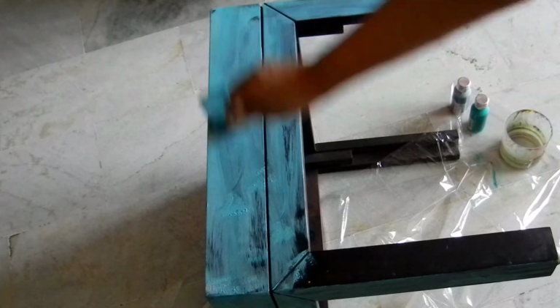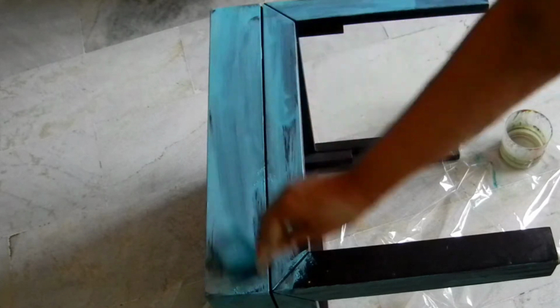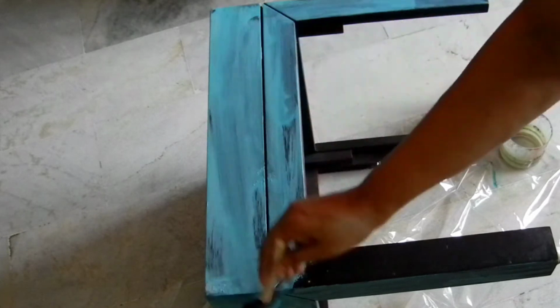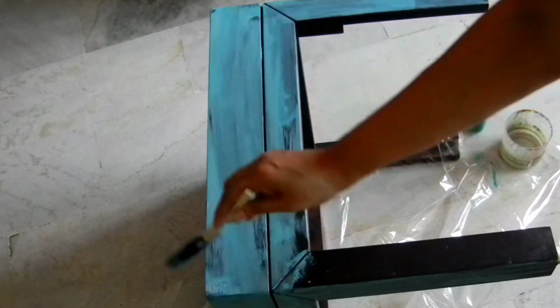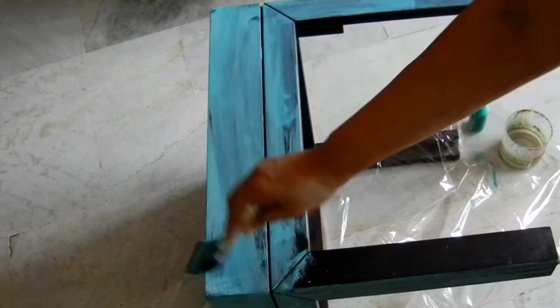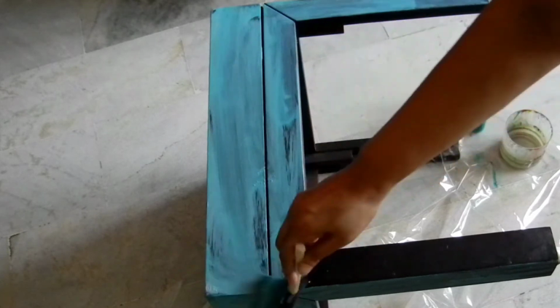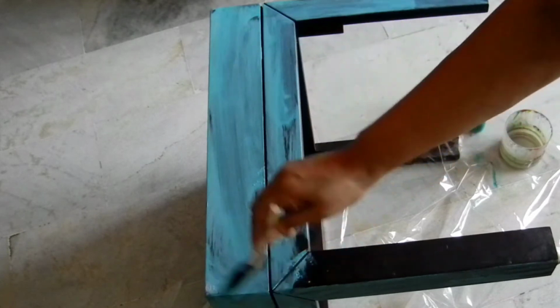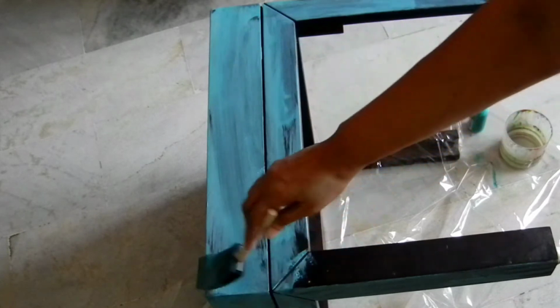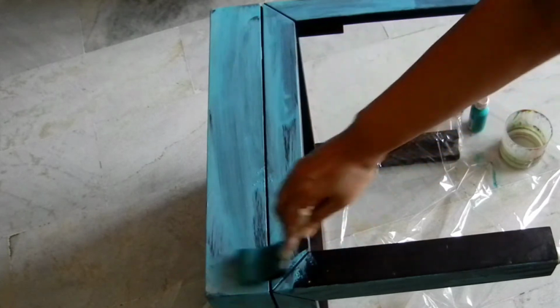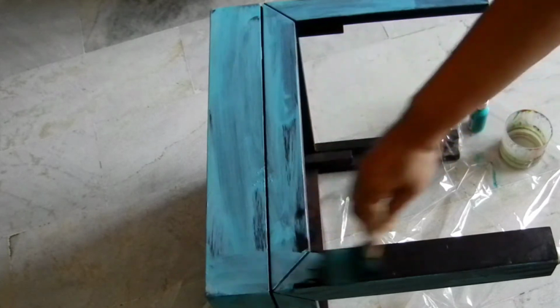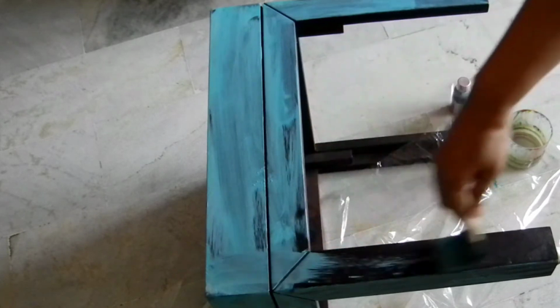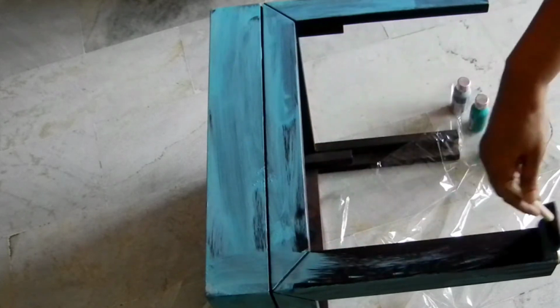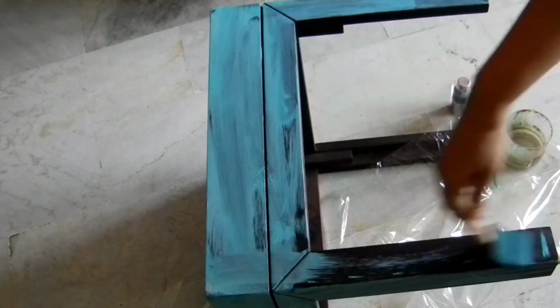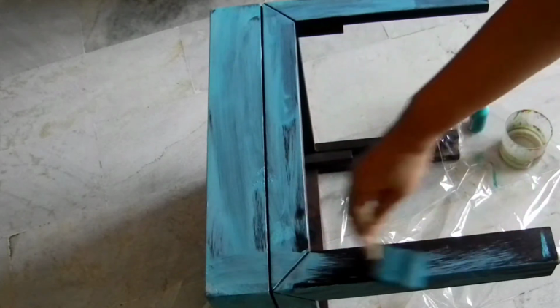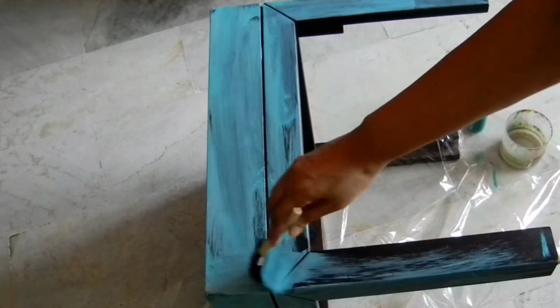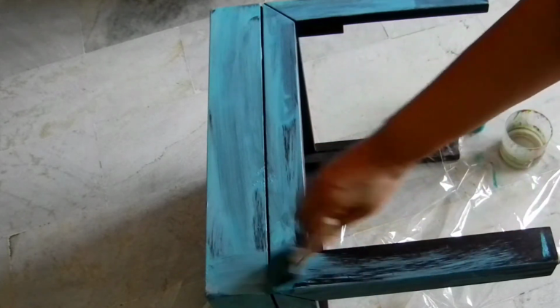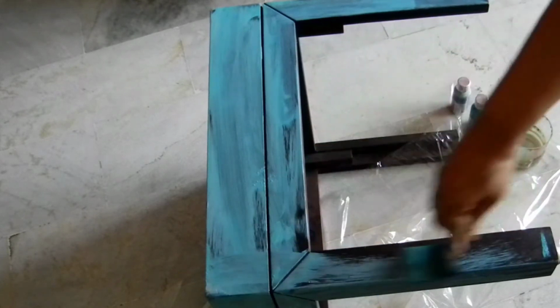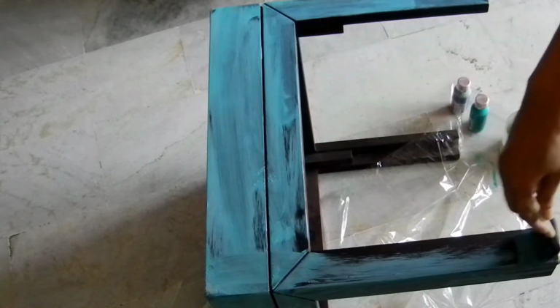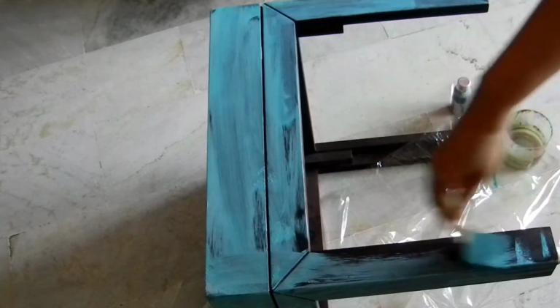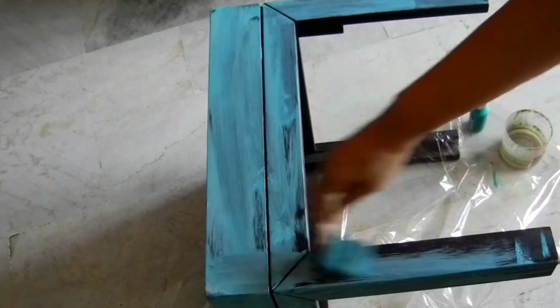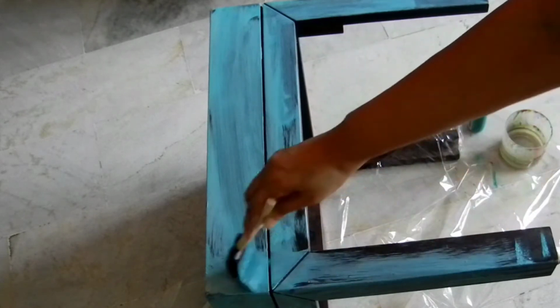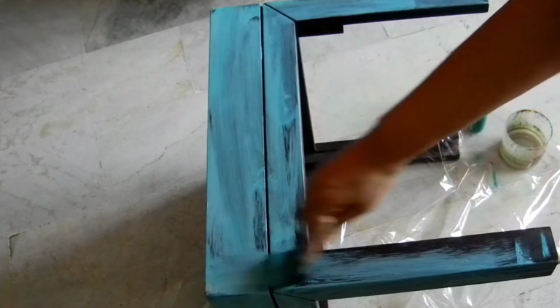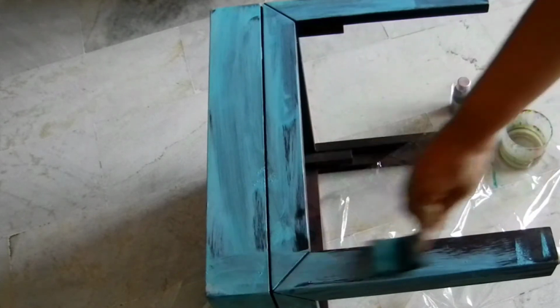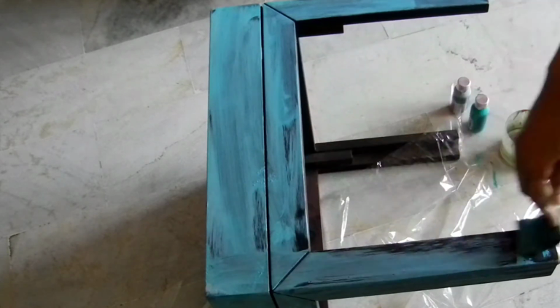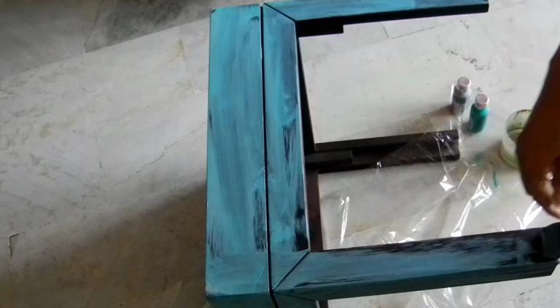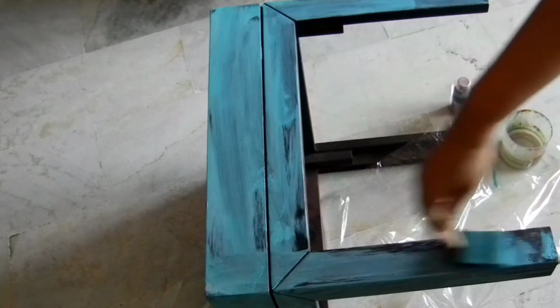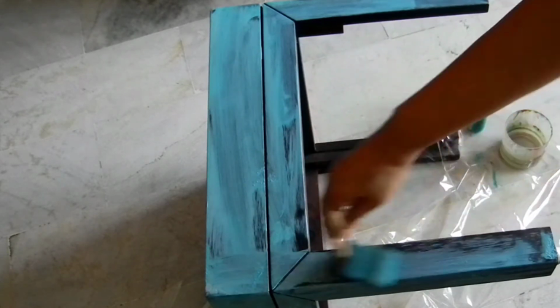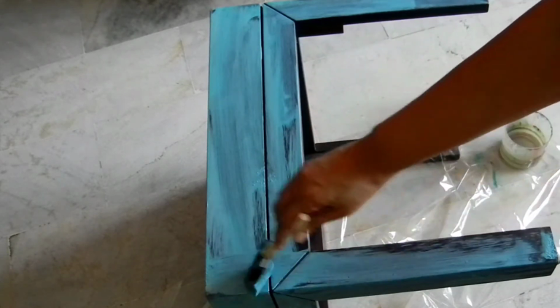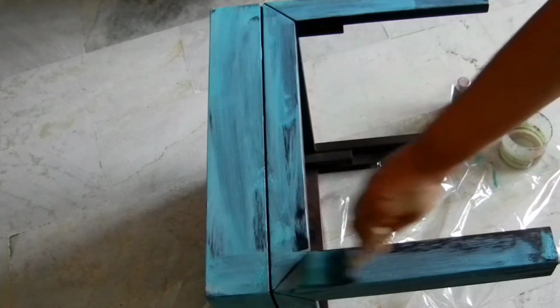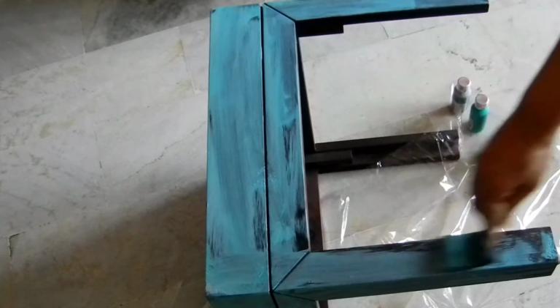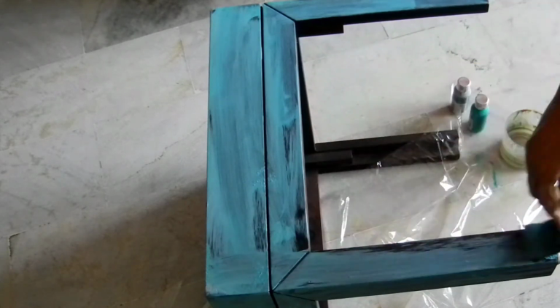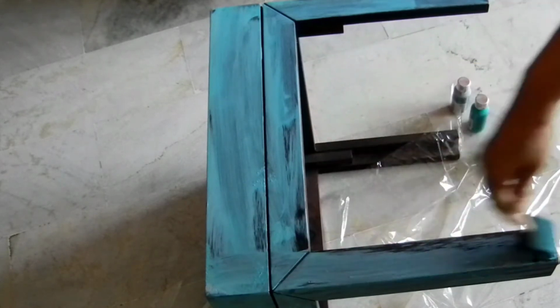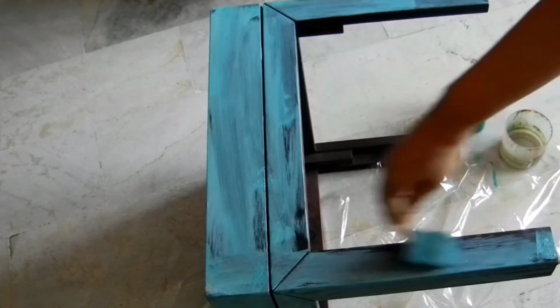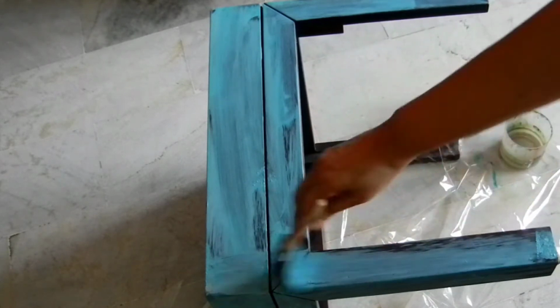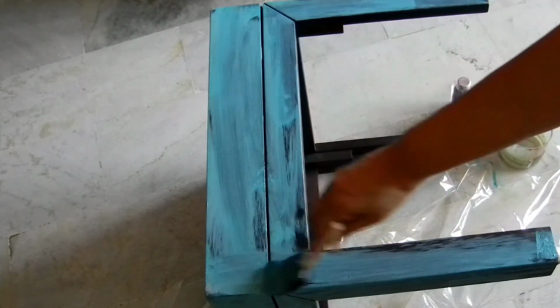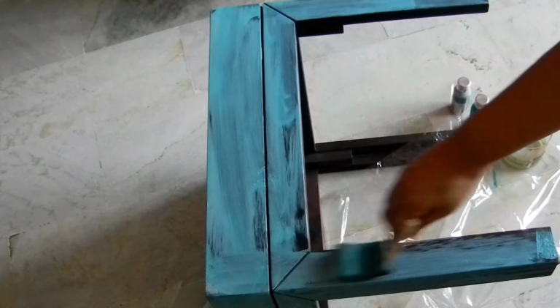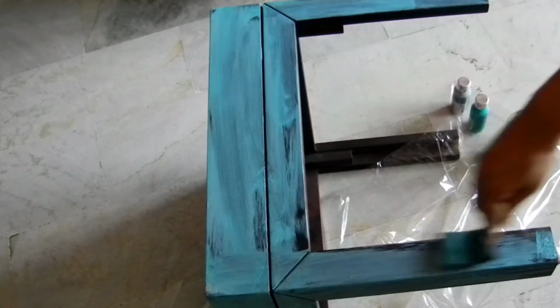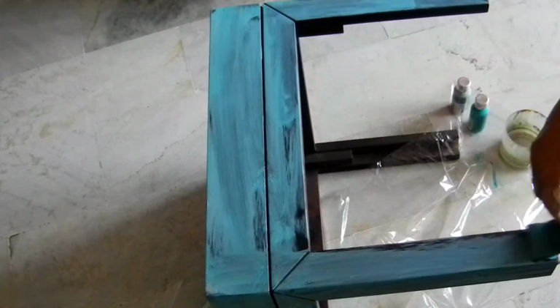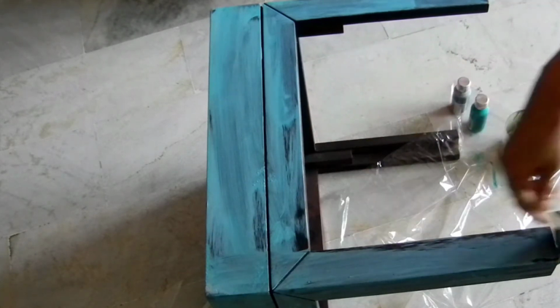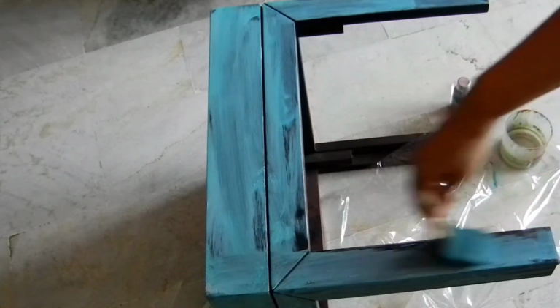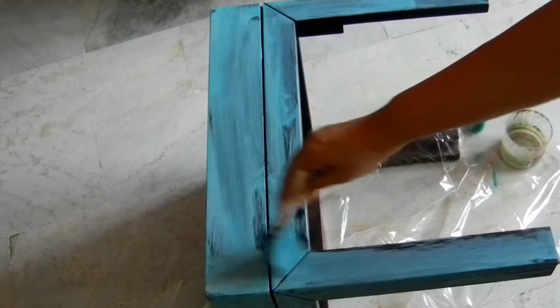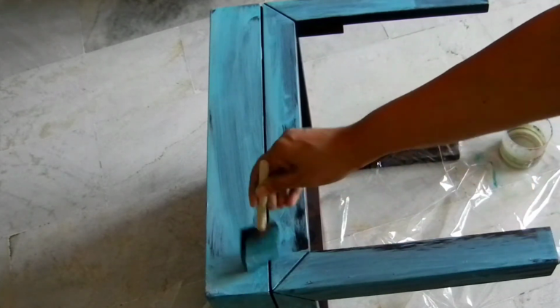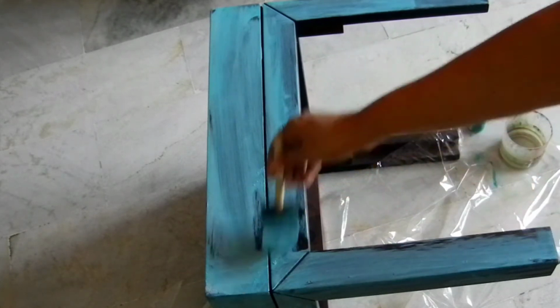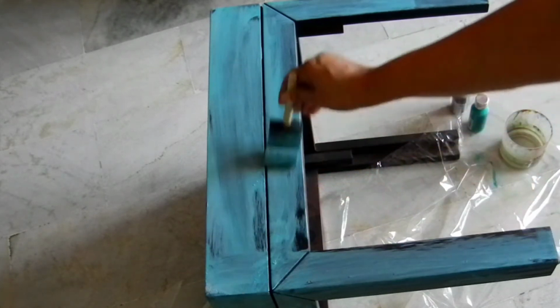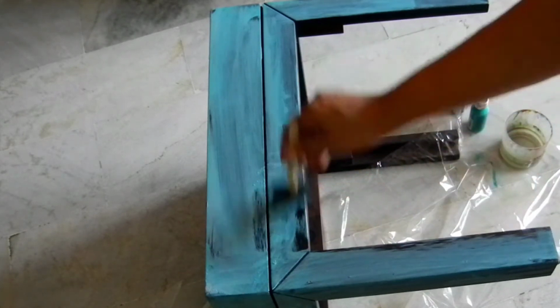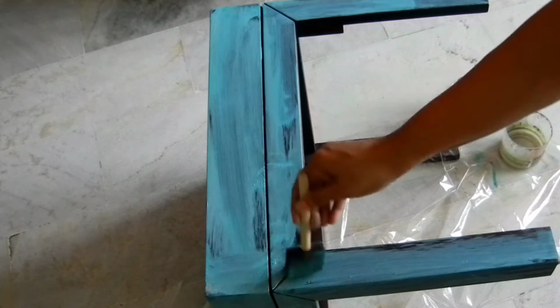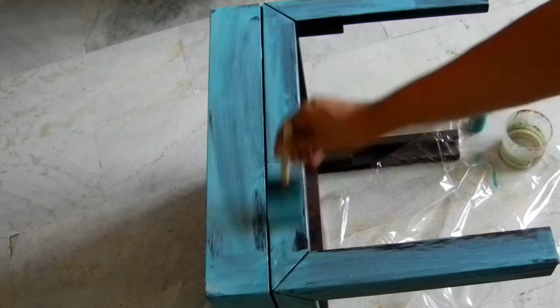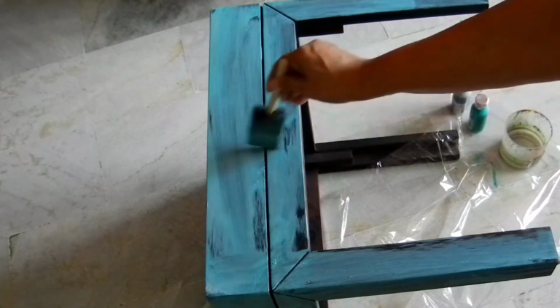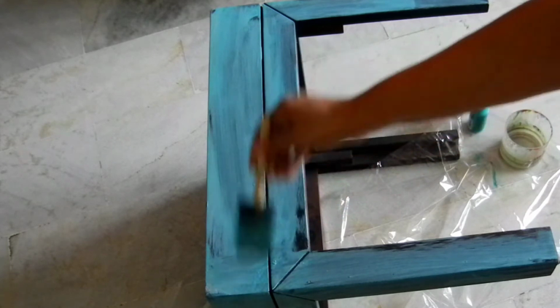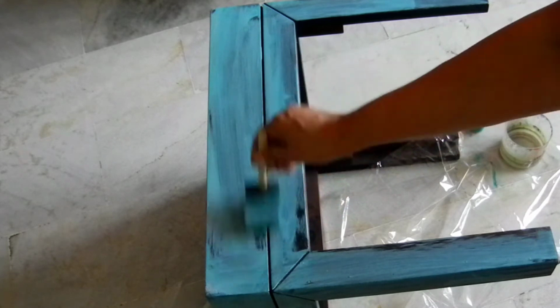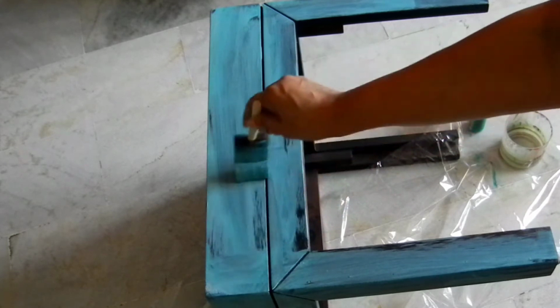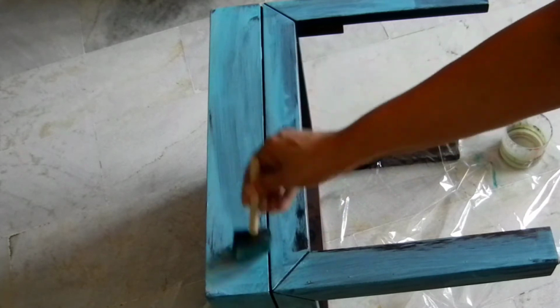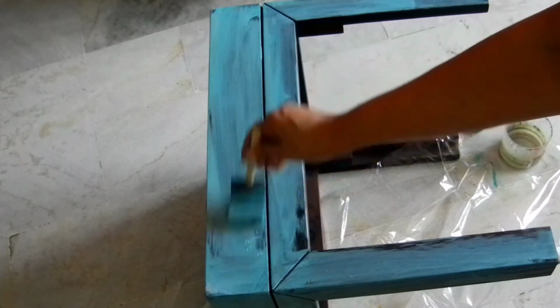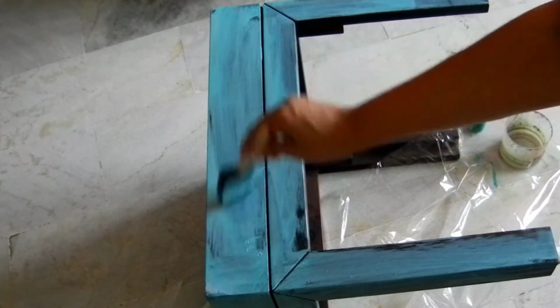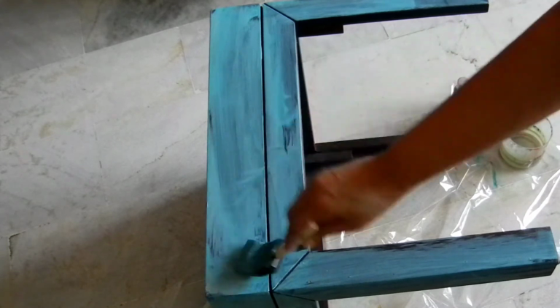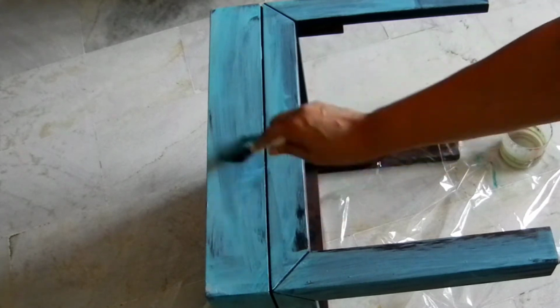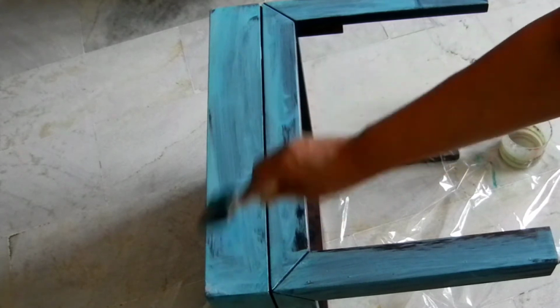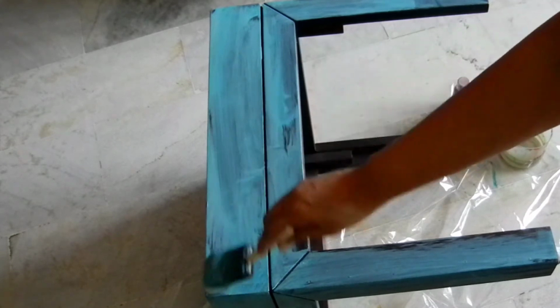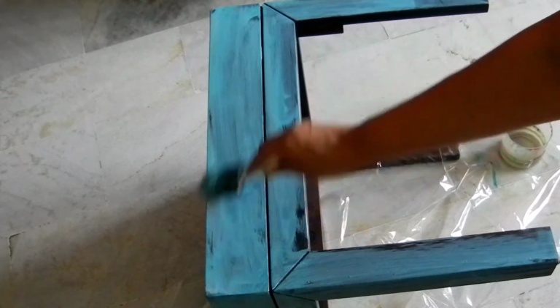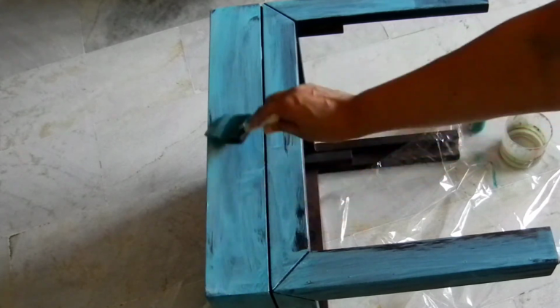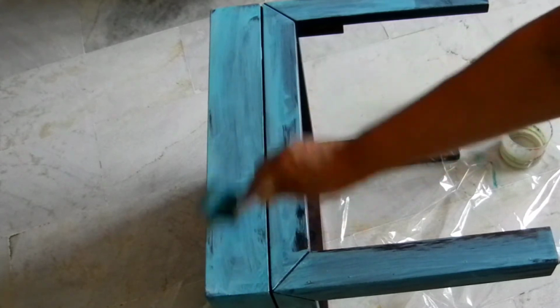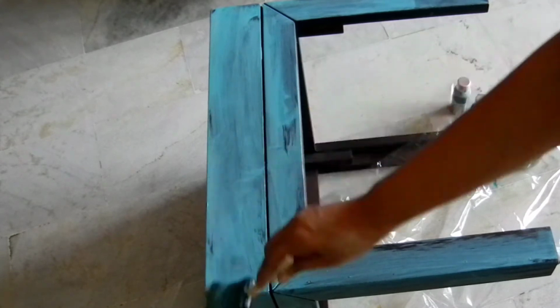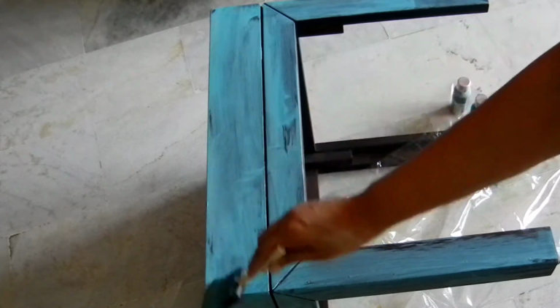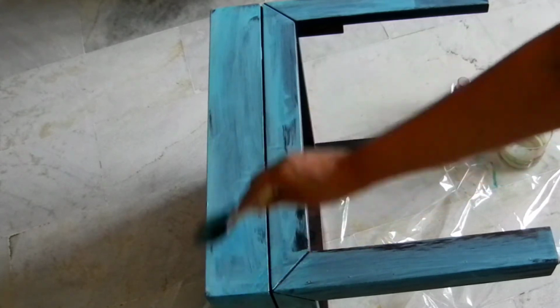Just keep going until you are happy with the results. Also hang in there to see how I style the table at the end.